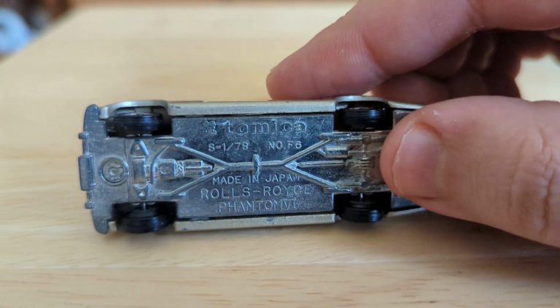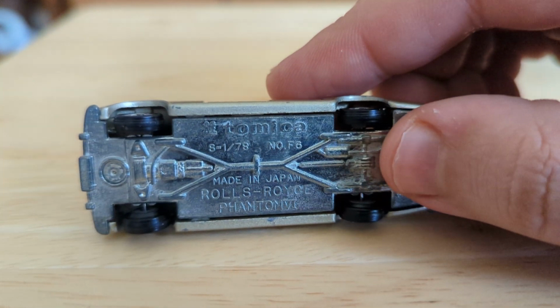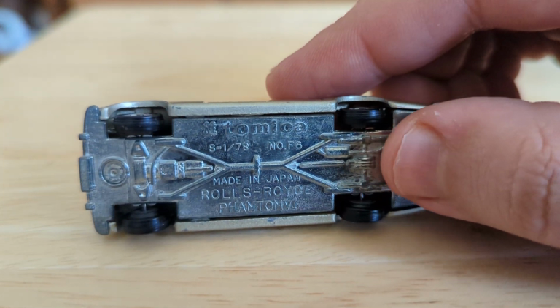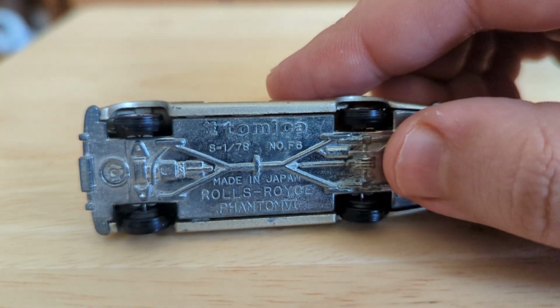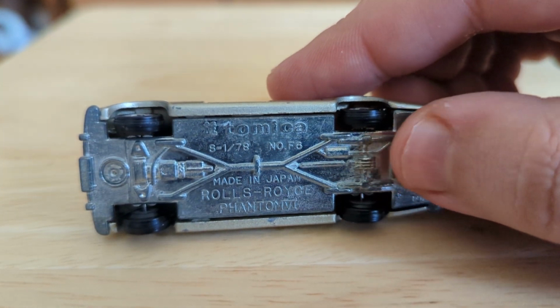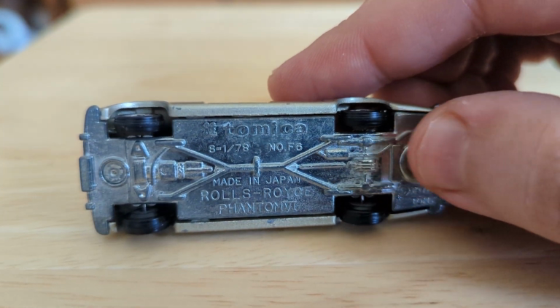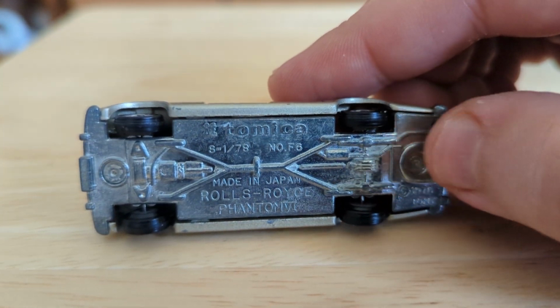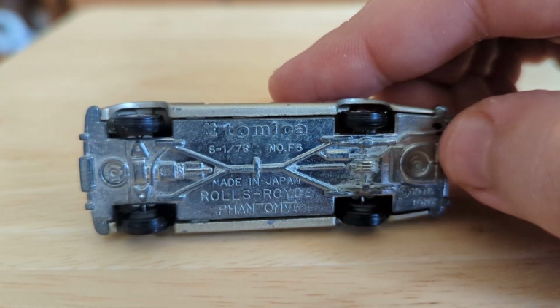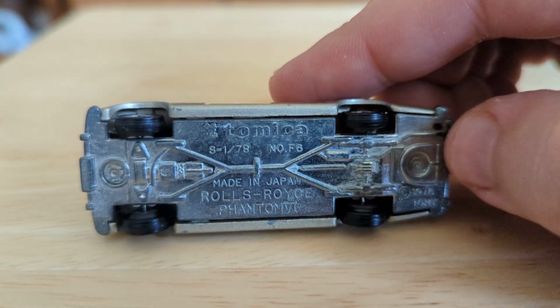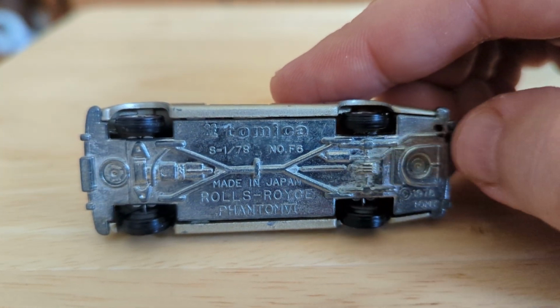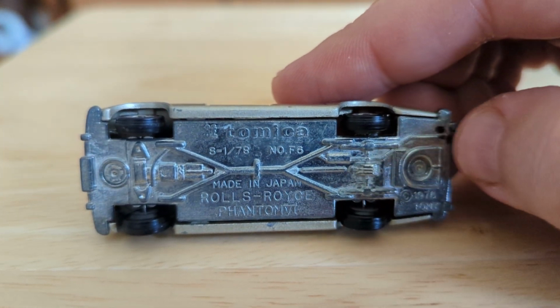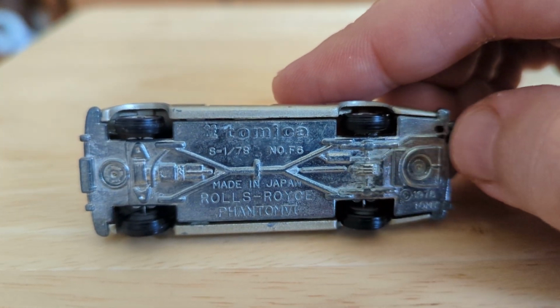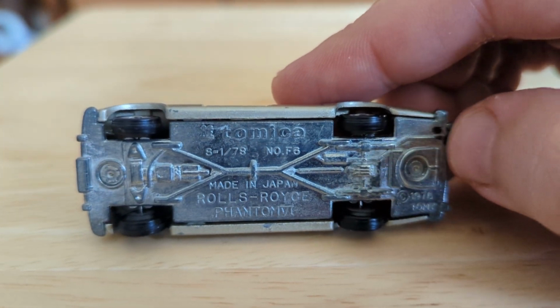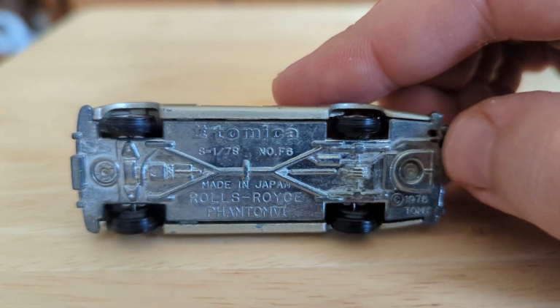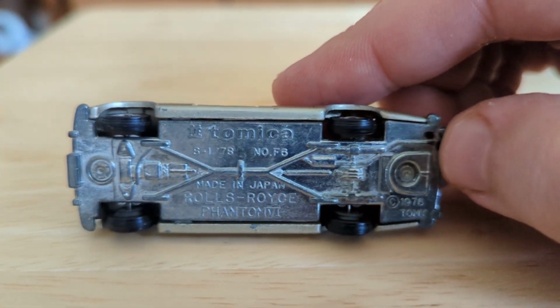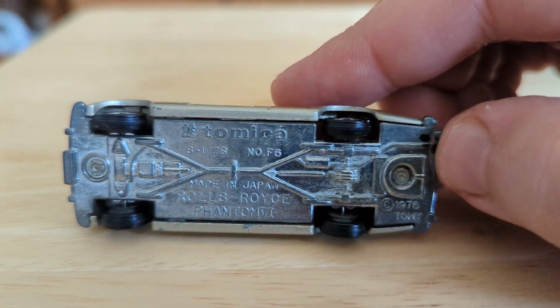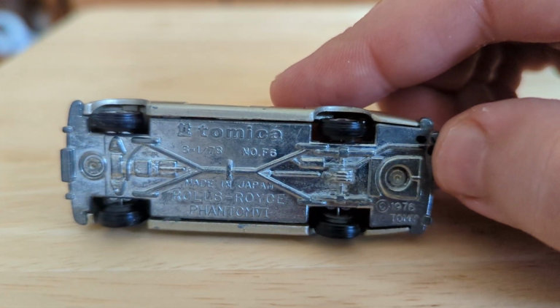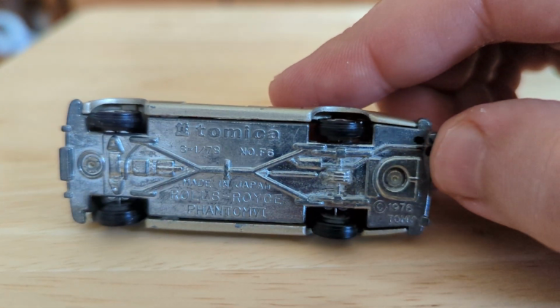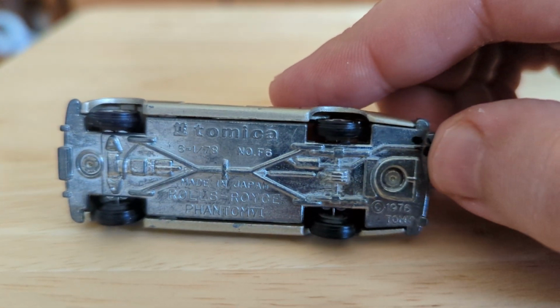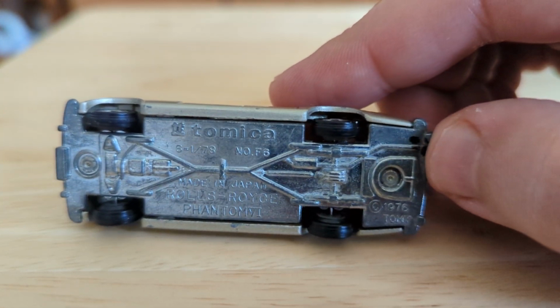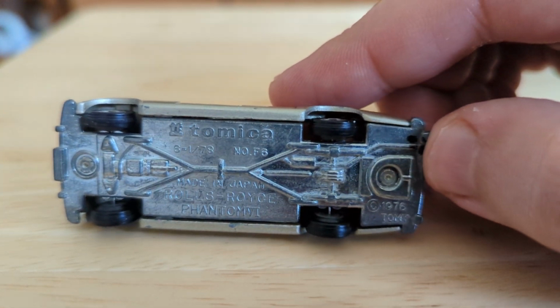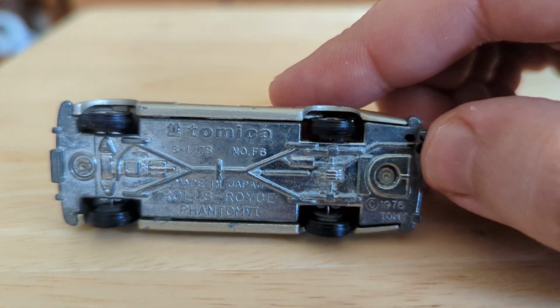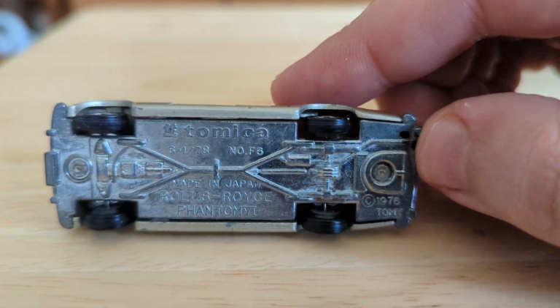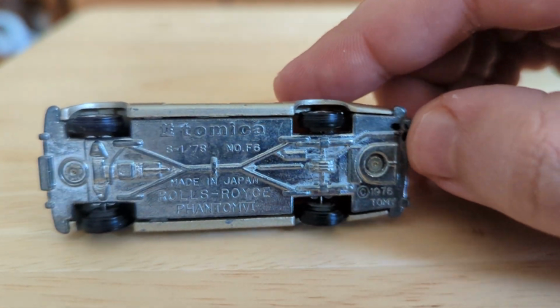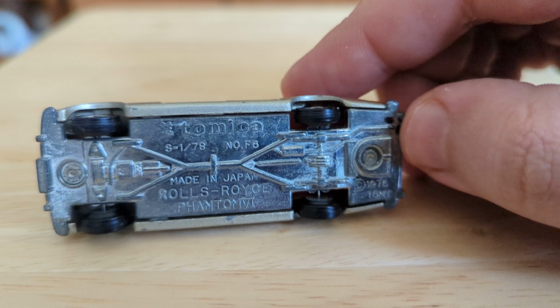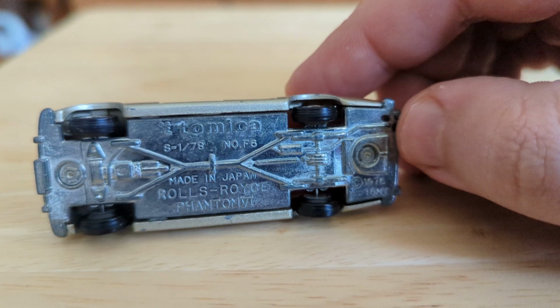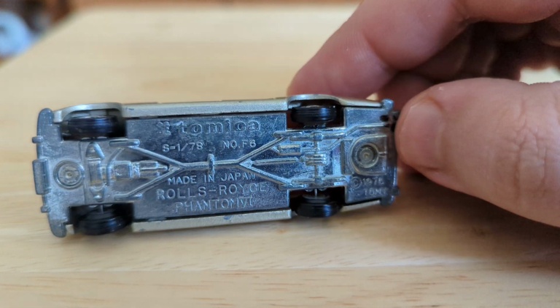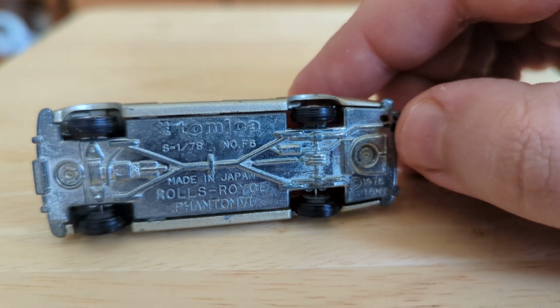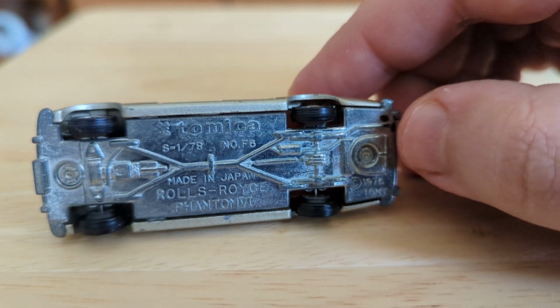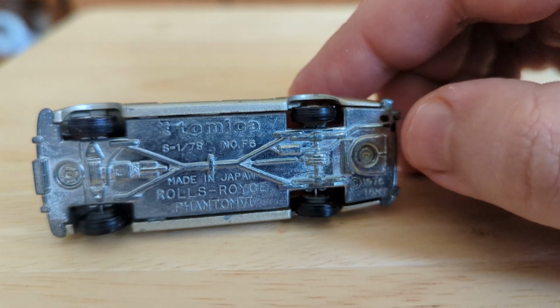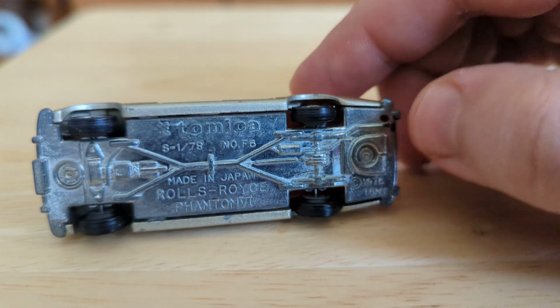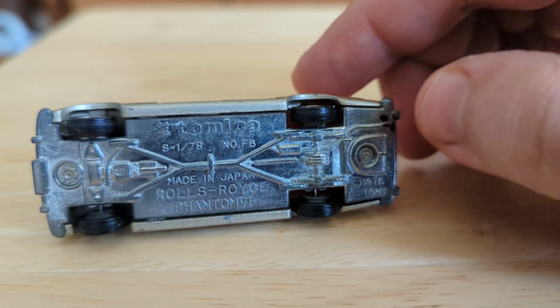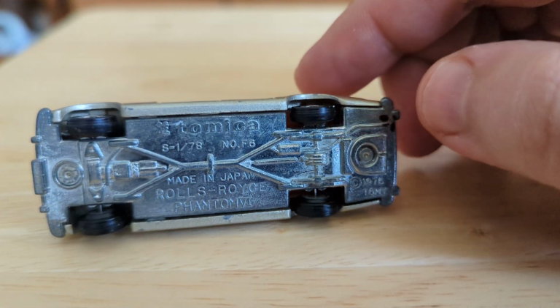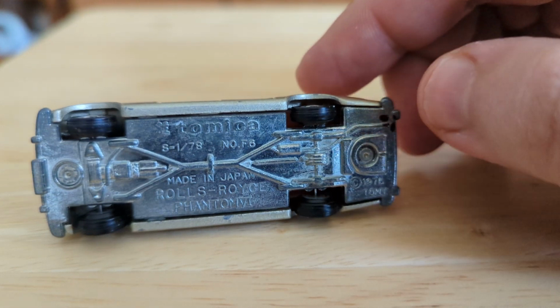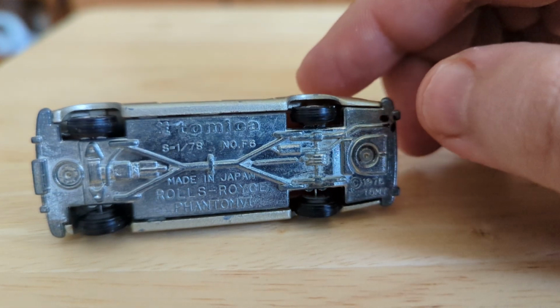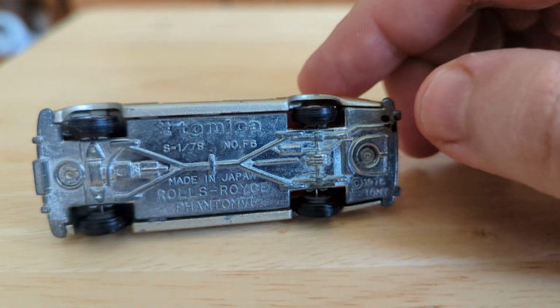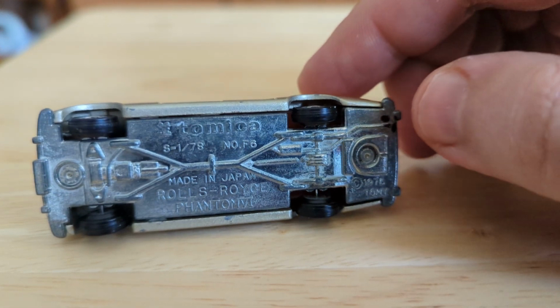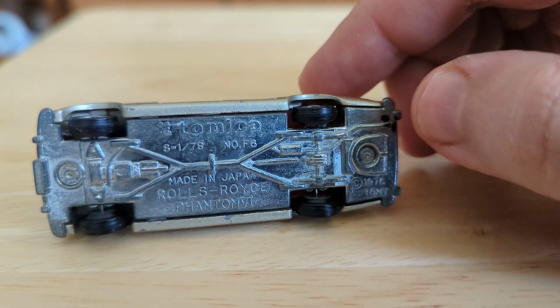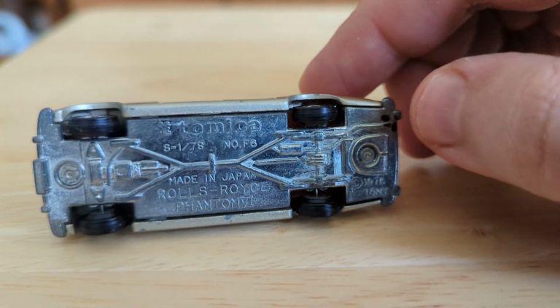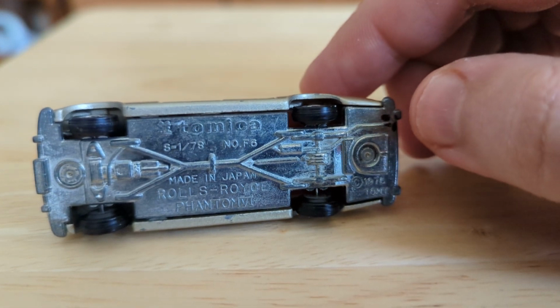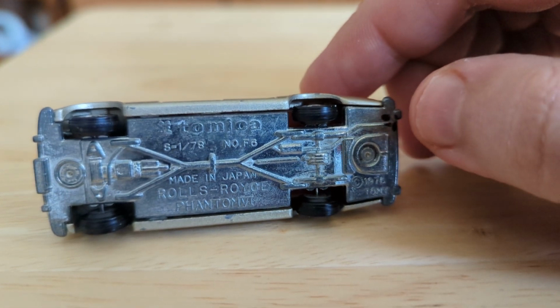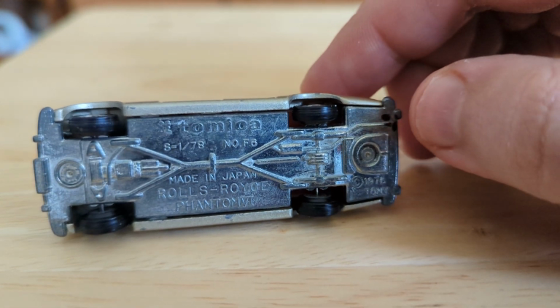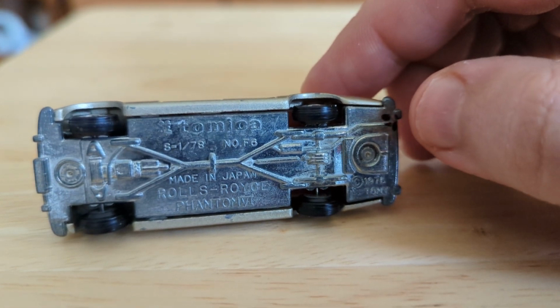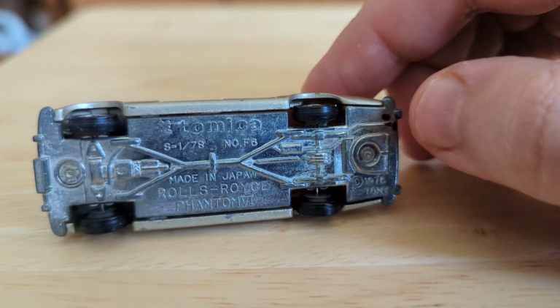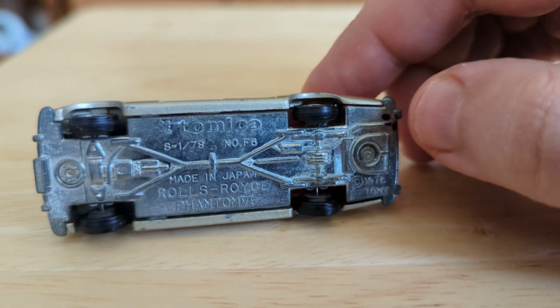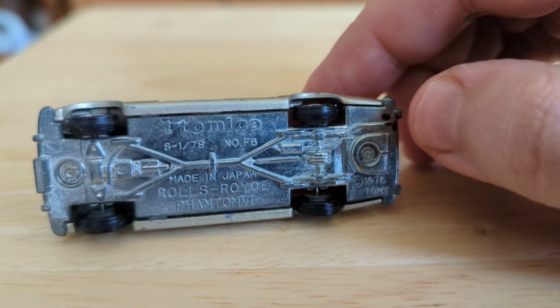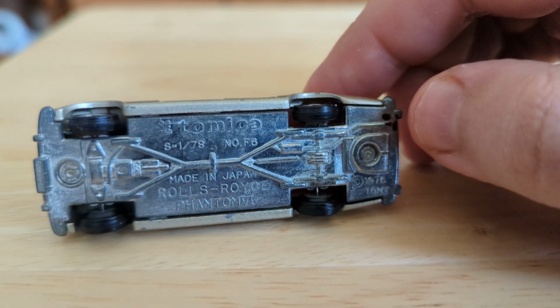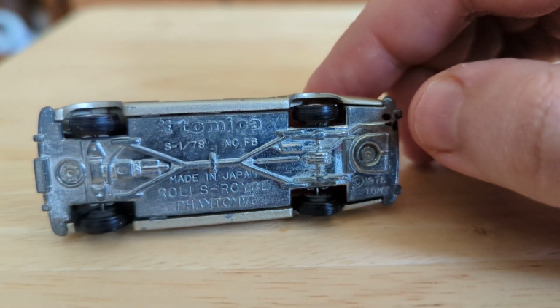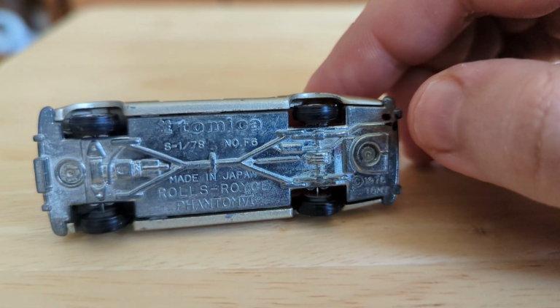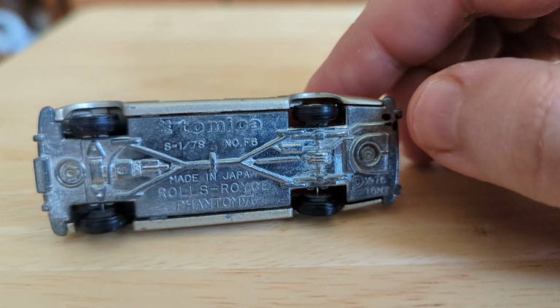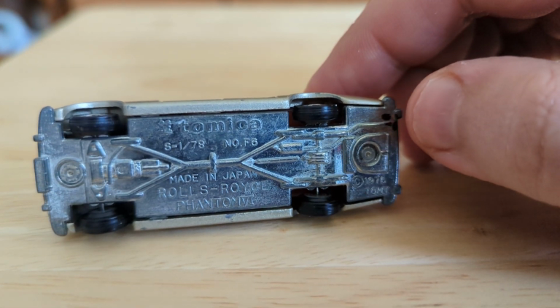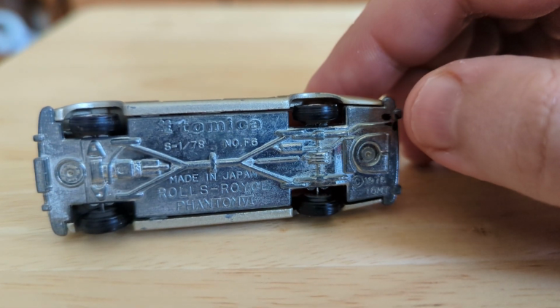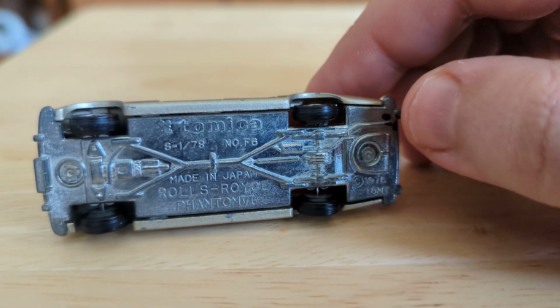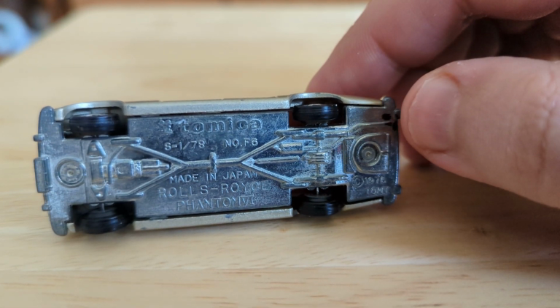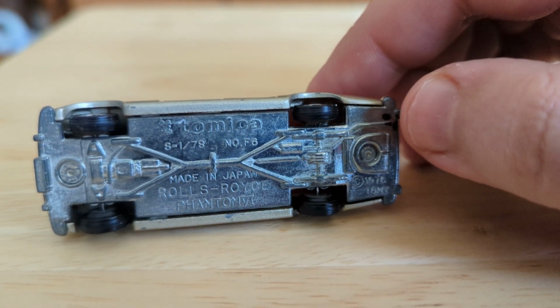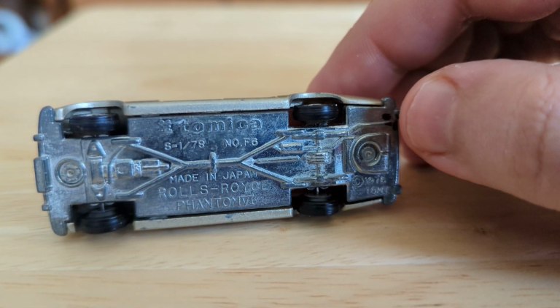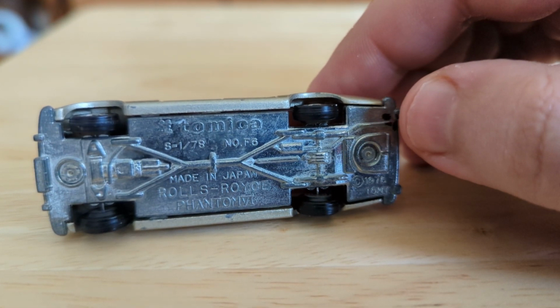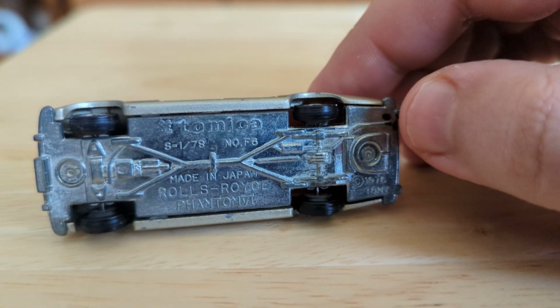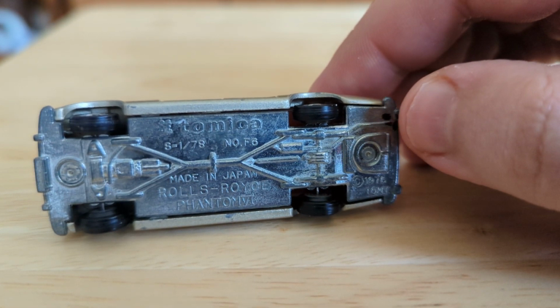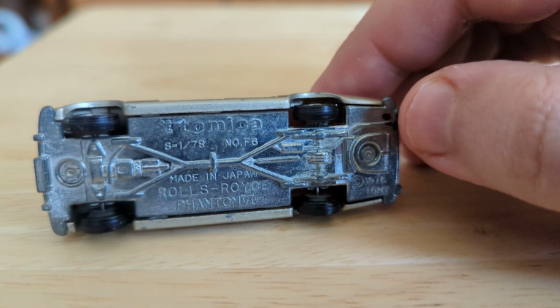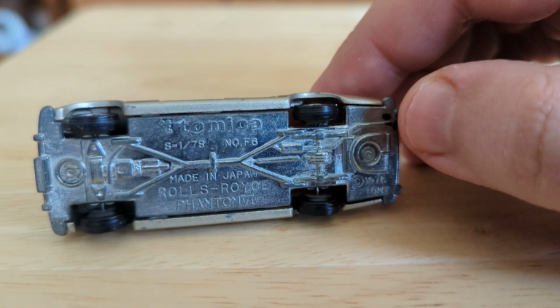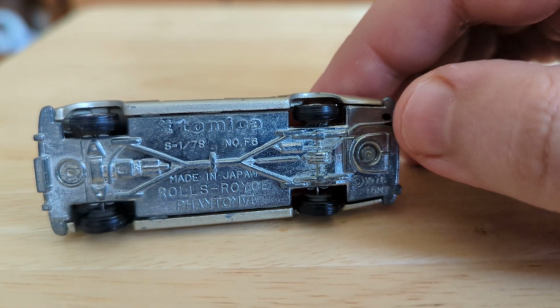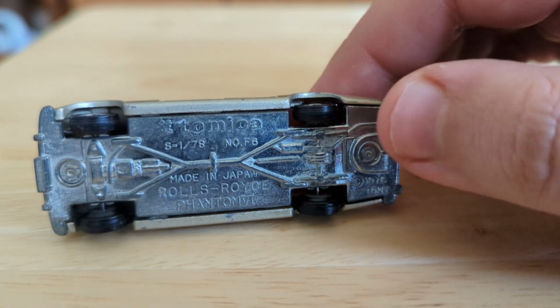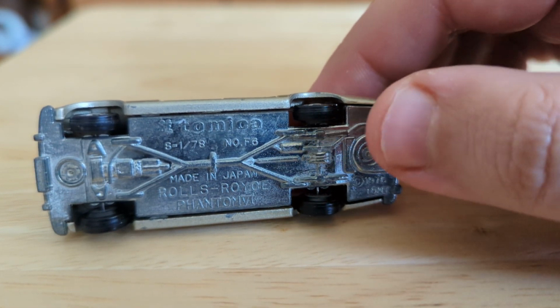And then we'll take a look here at the information on the bottom — Made in Japan, Rolls-Royce Phantom 6.